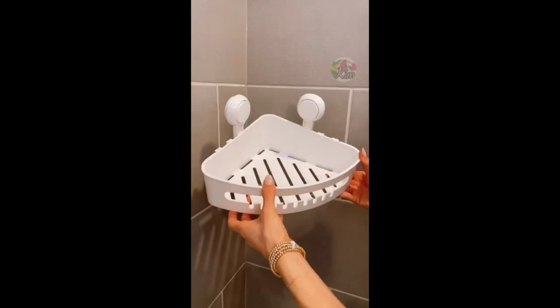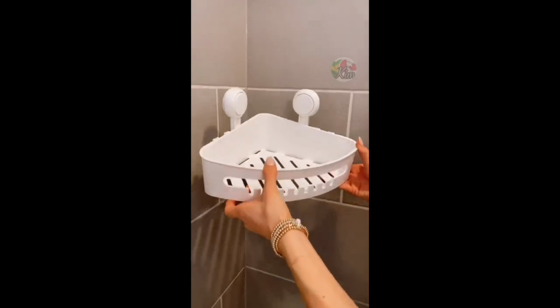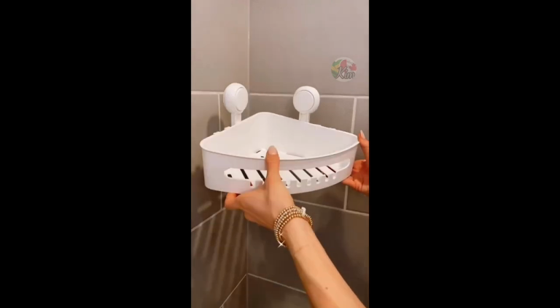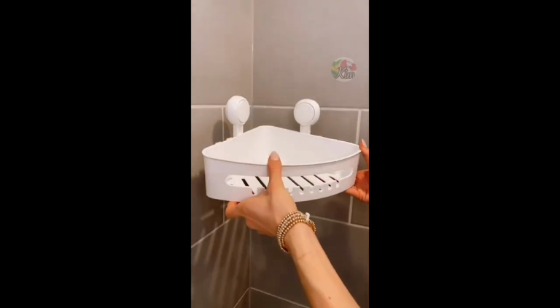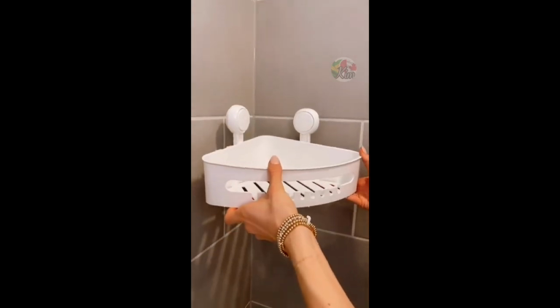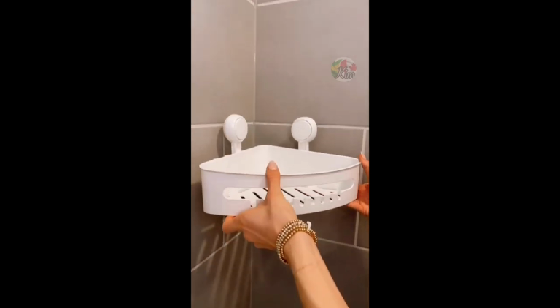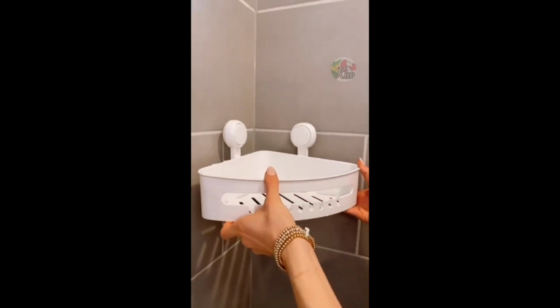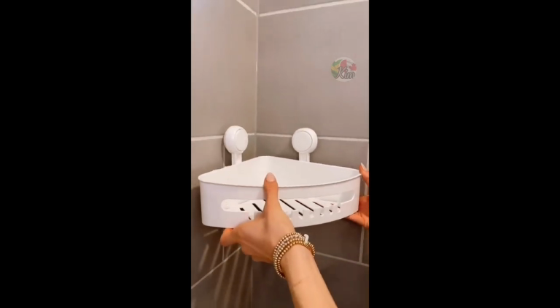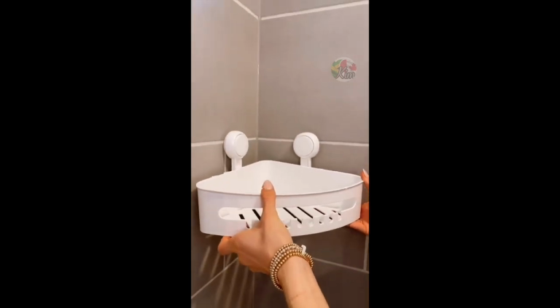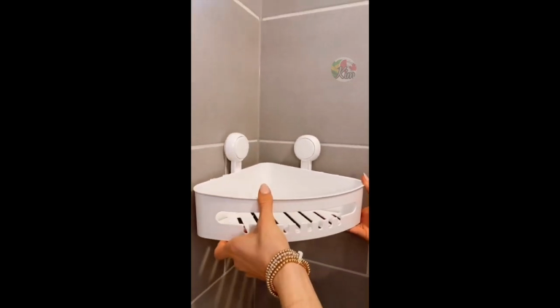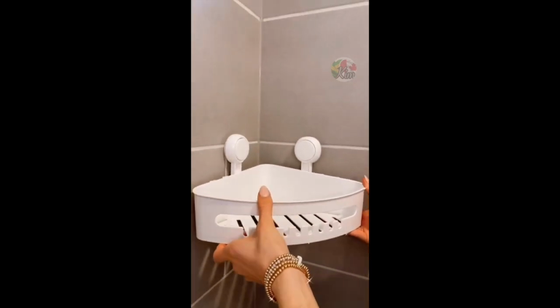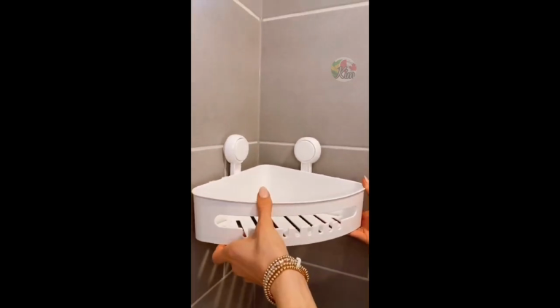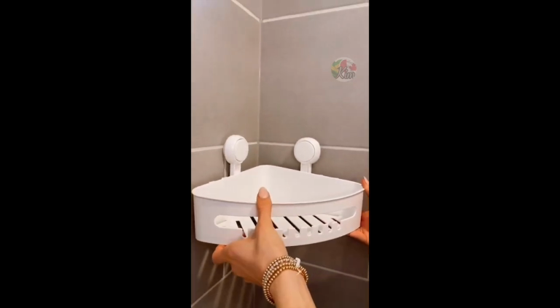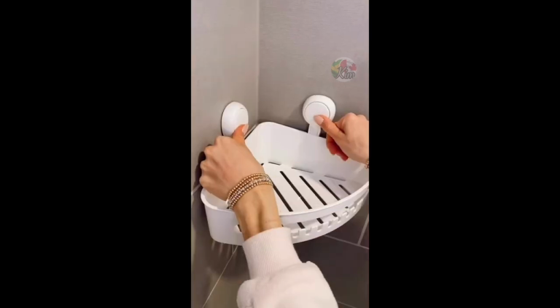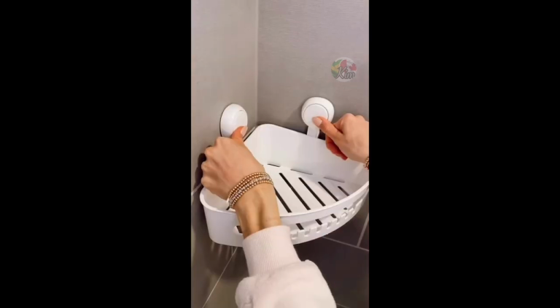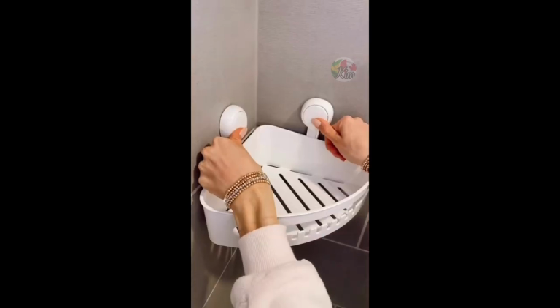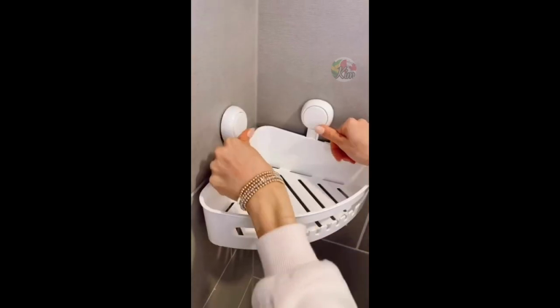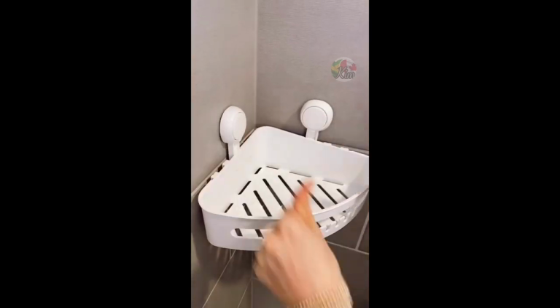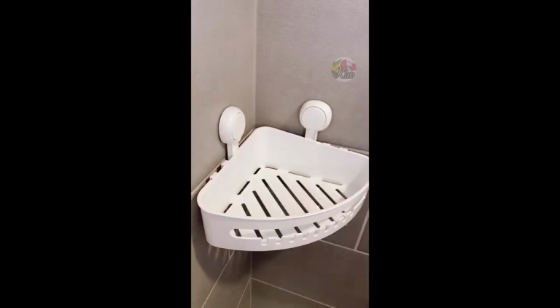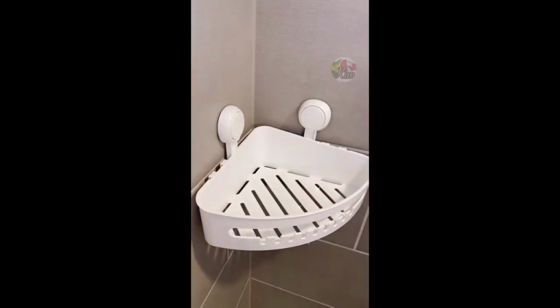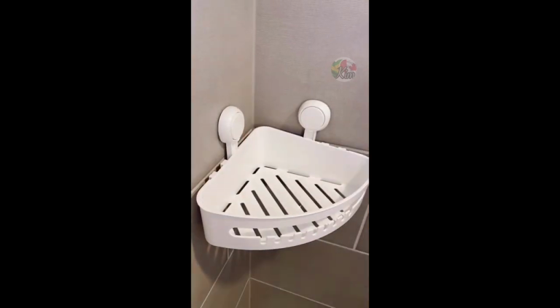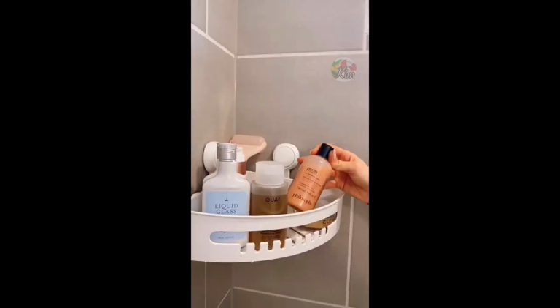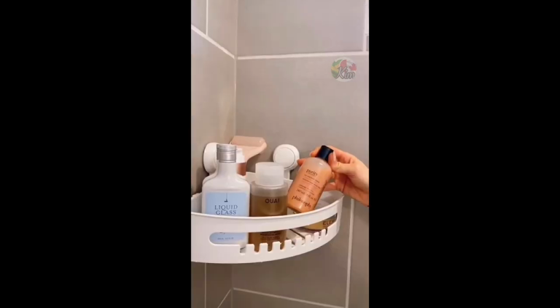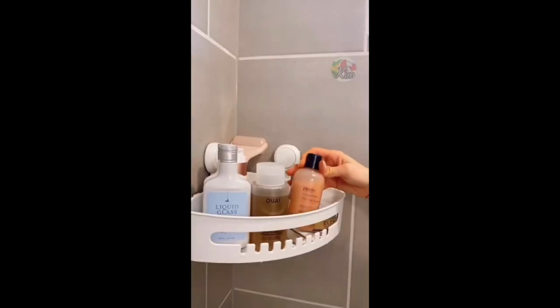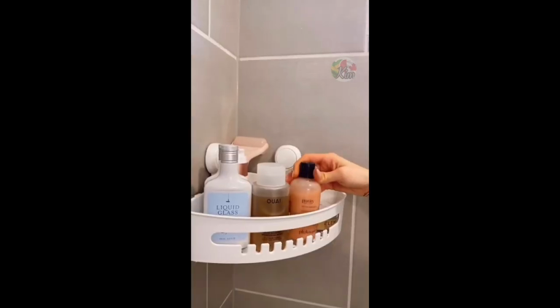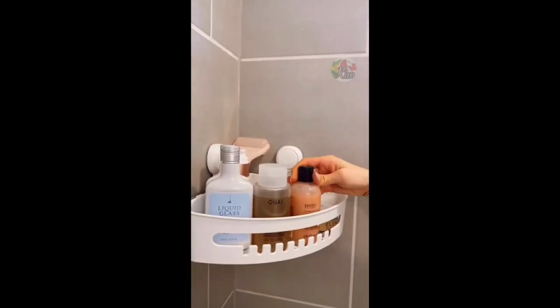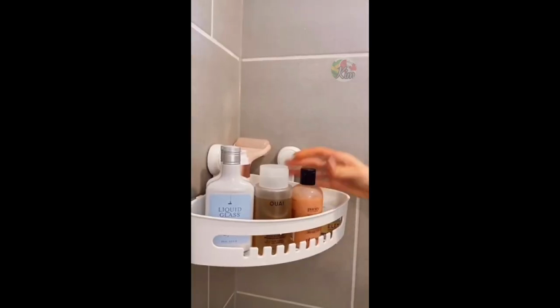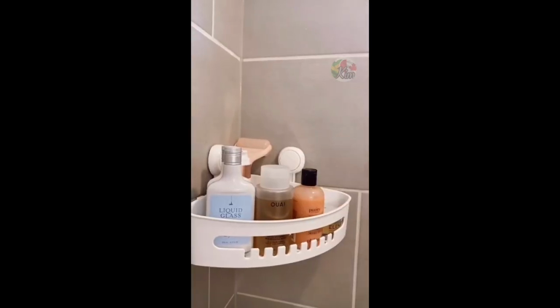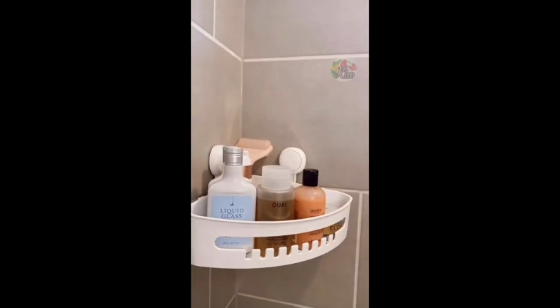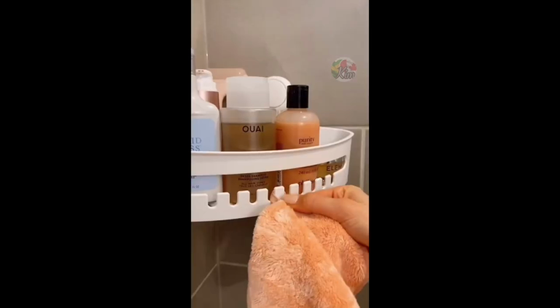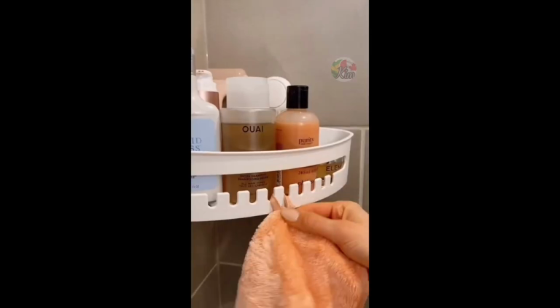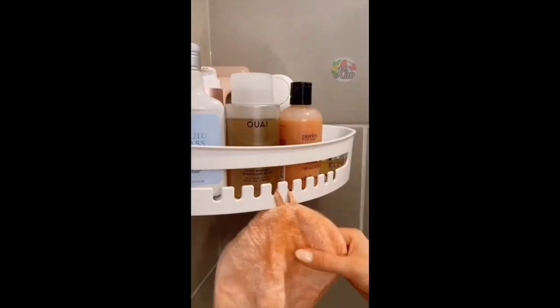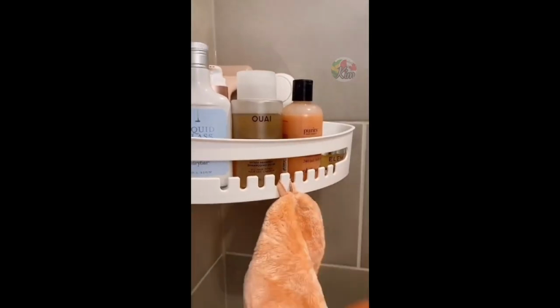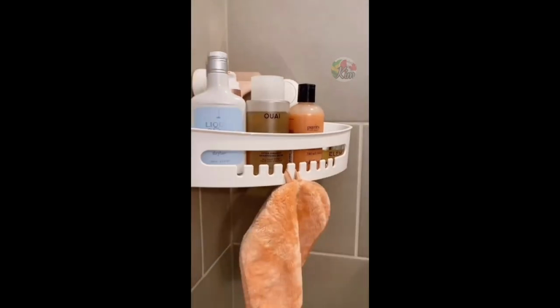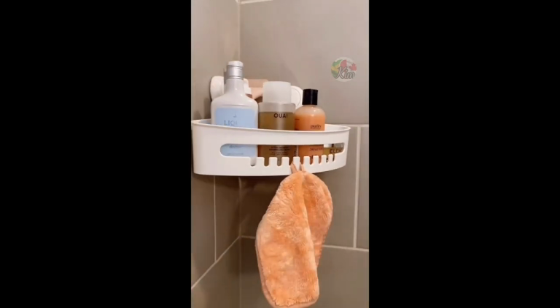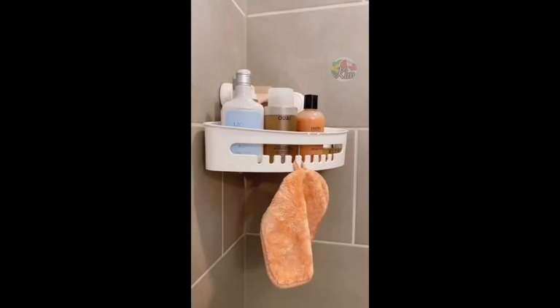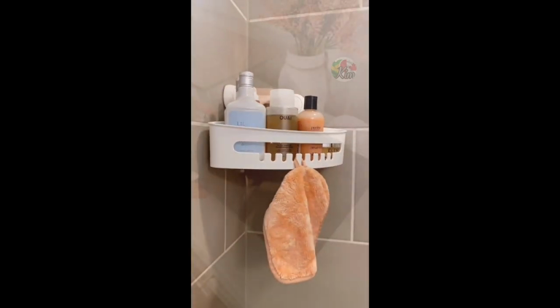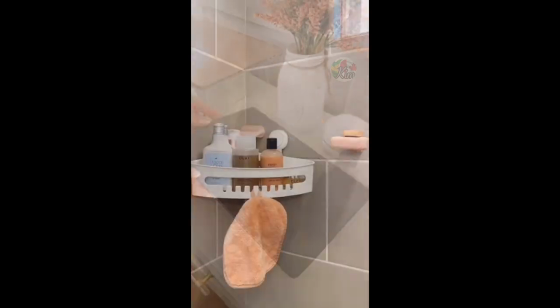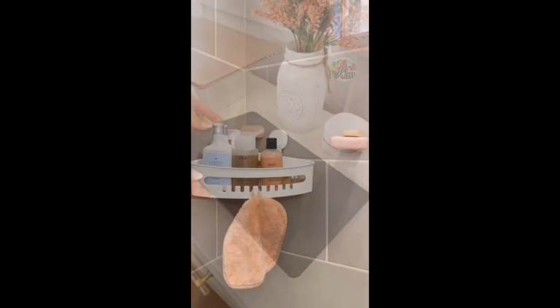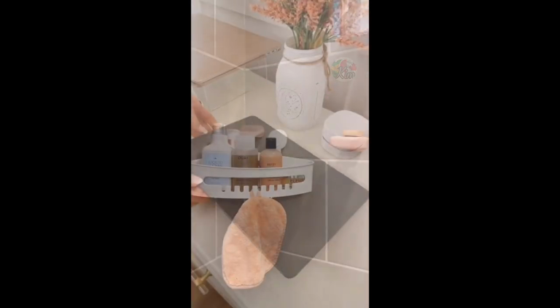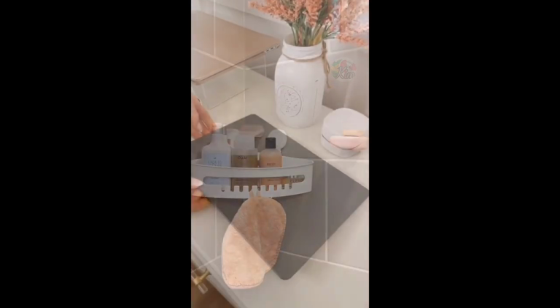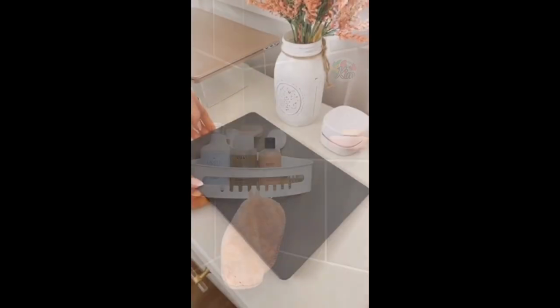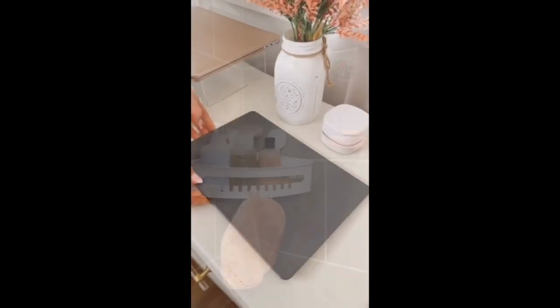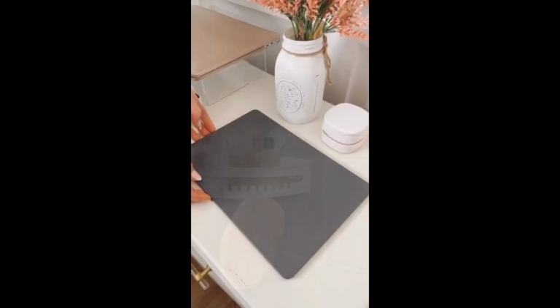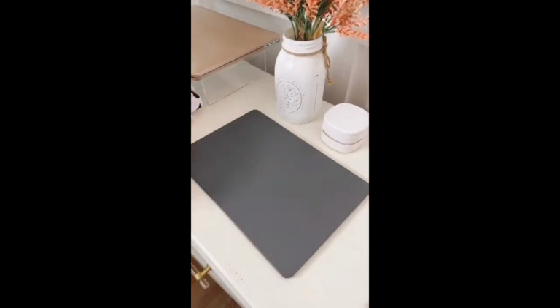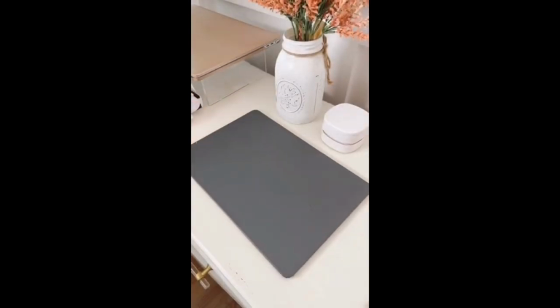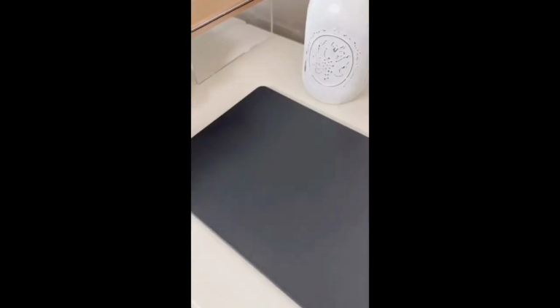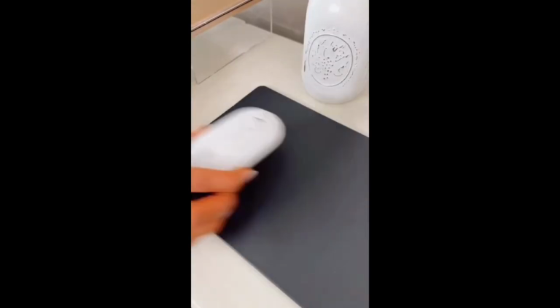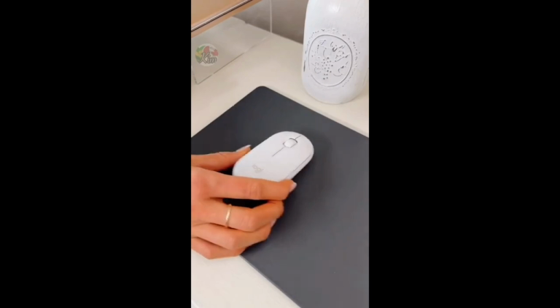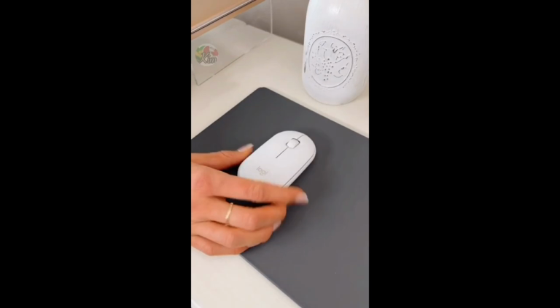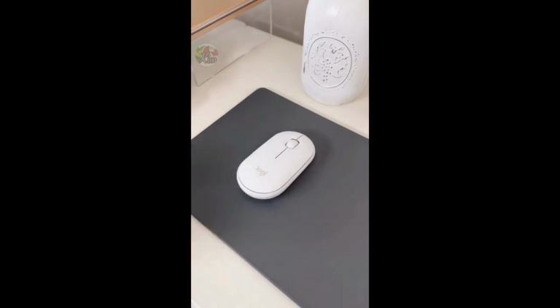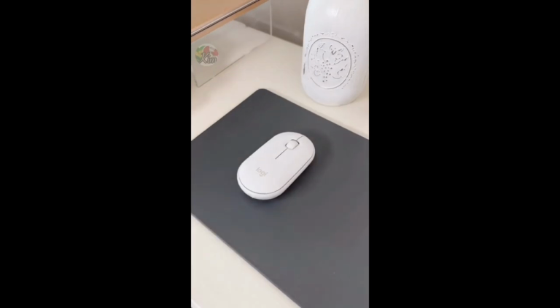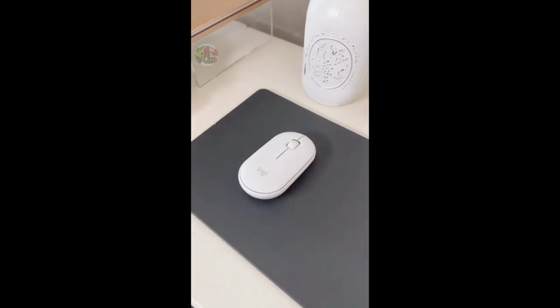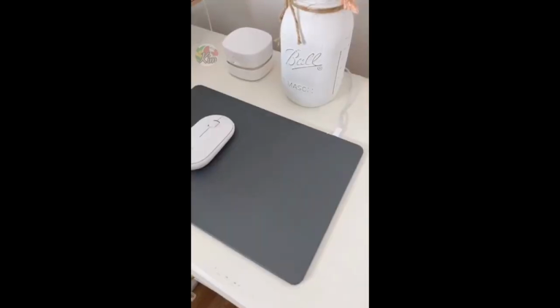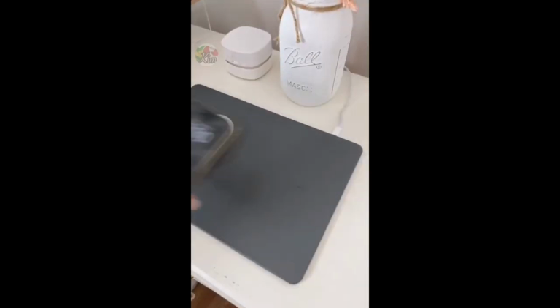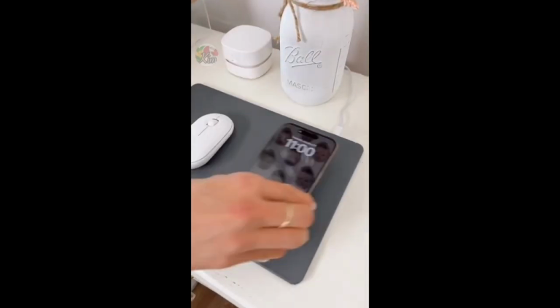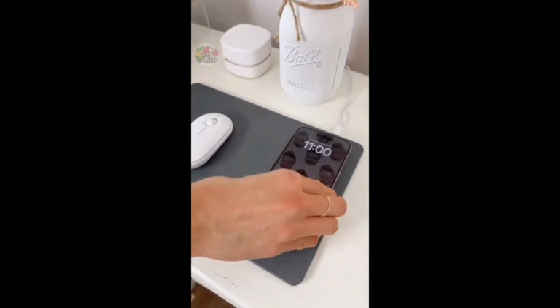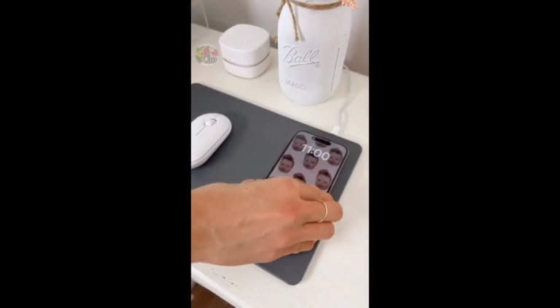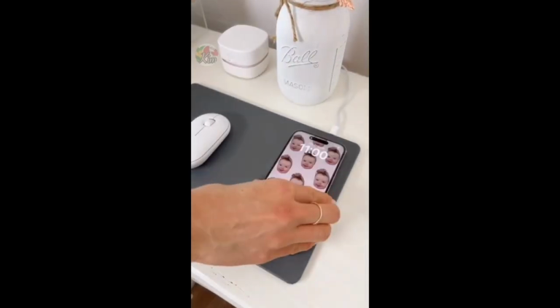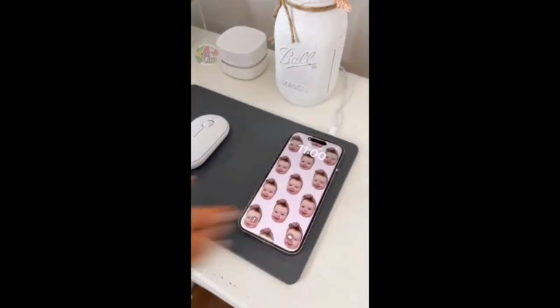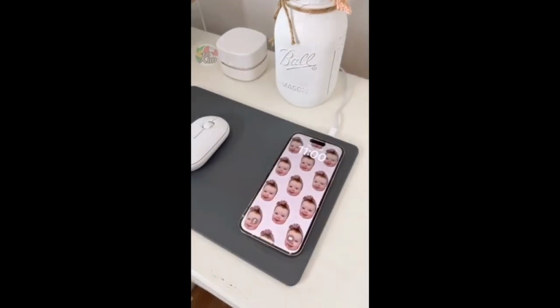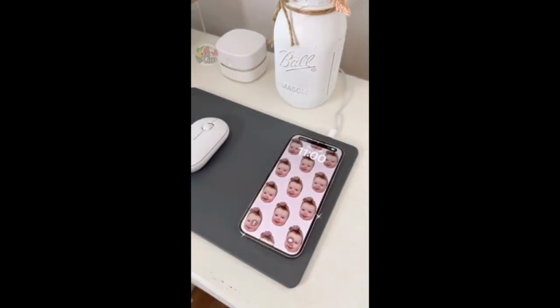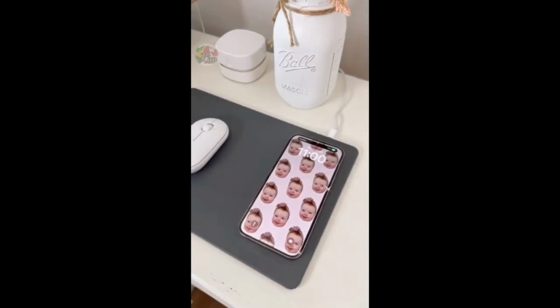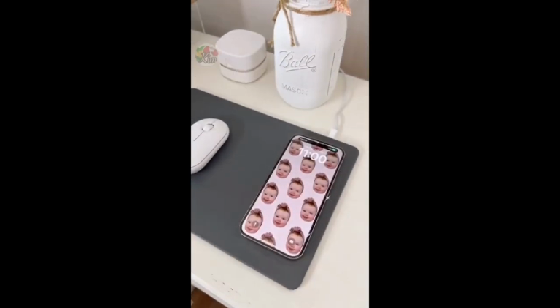Utilize the corner space in your shower with this caddy that can hold up to 22 pounds of additional storage. This non-slip mouse pad also wirelessly charges your phone.